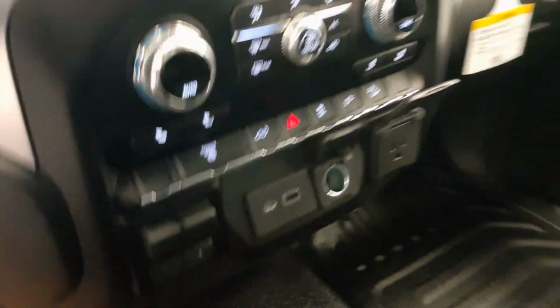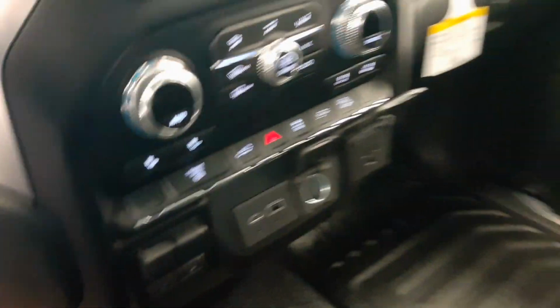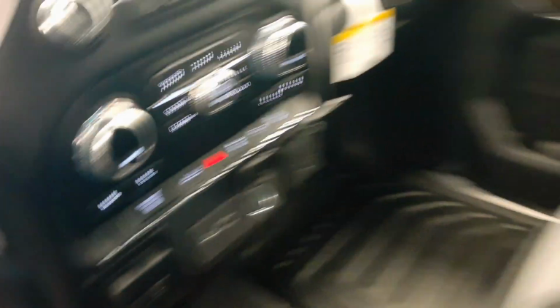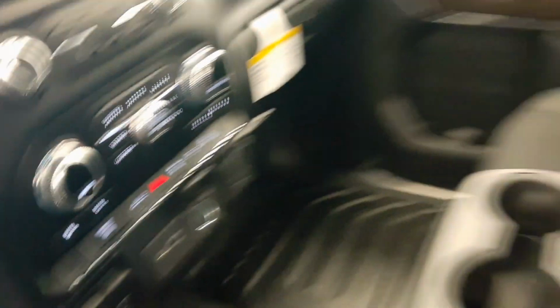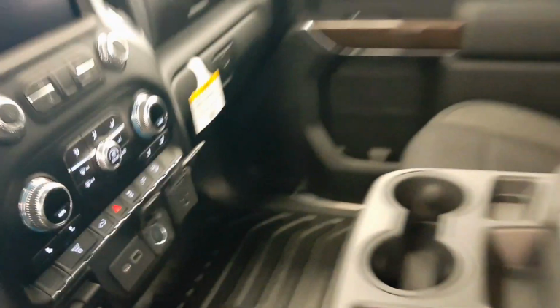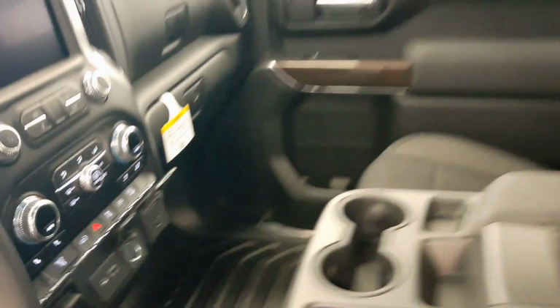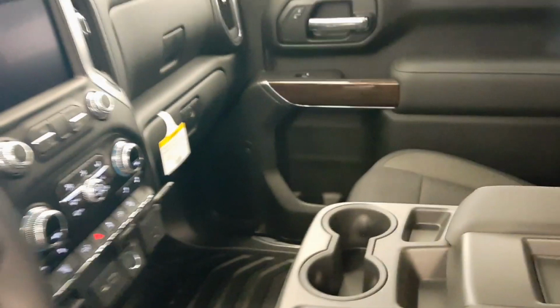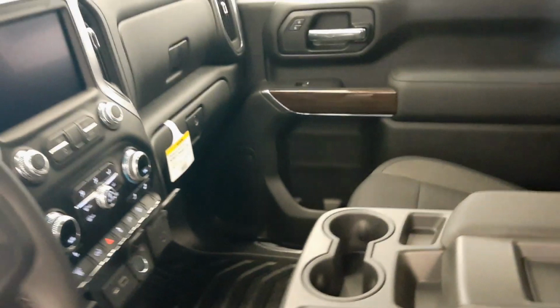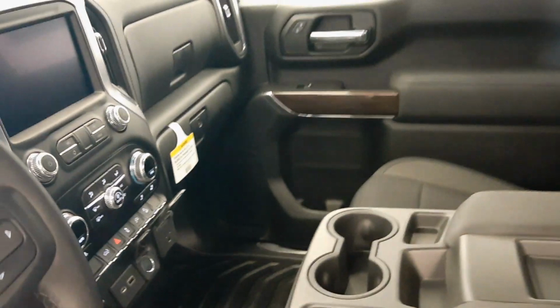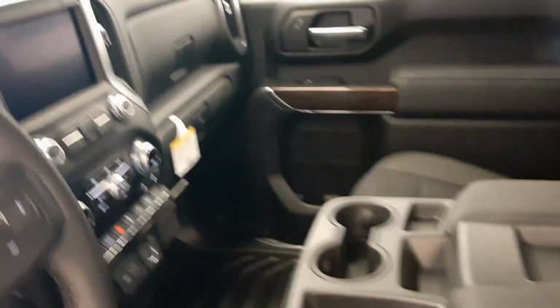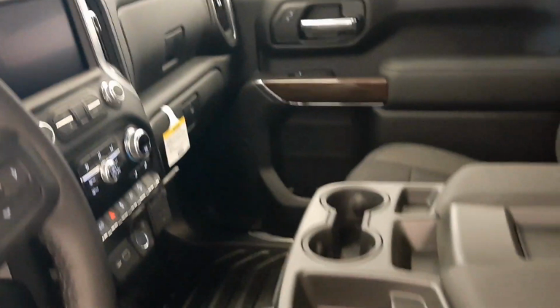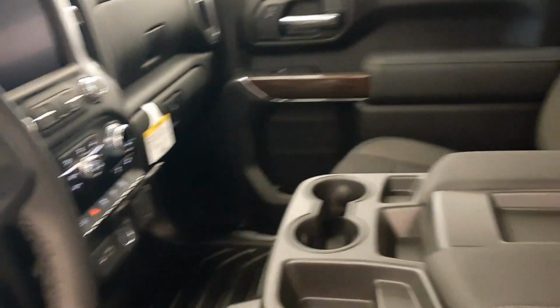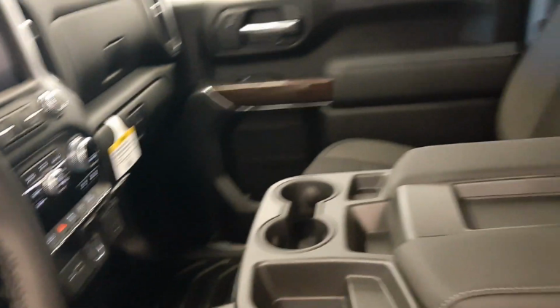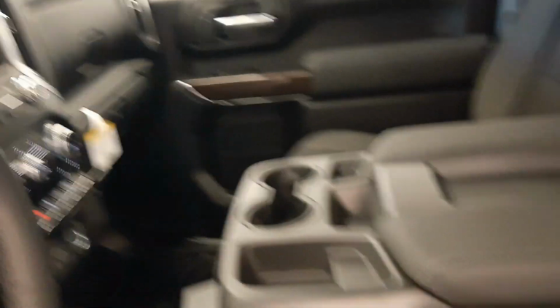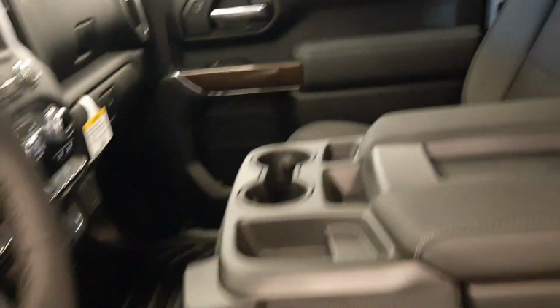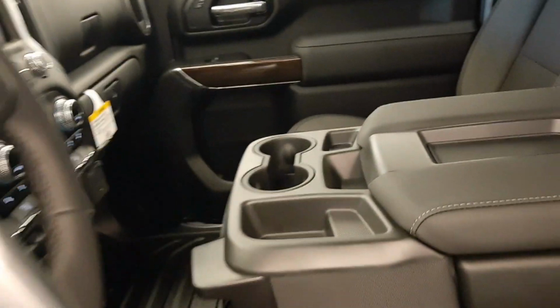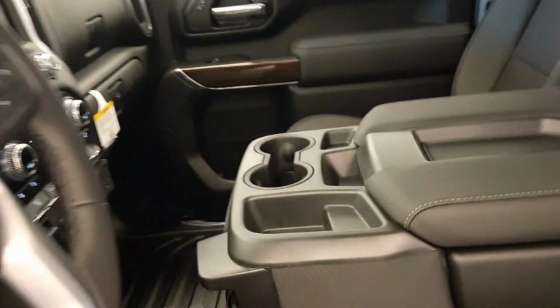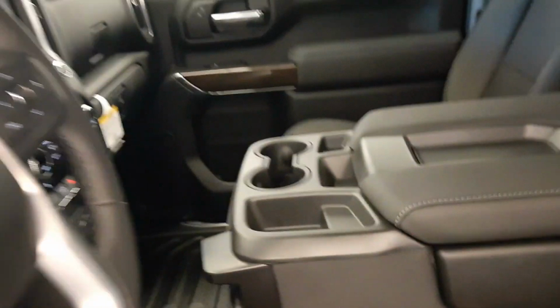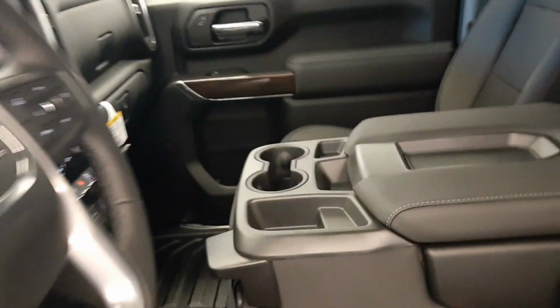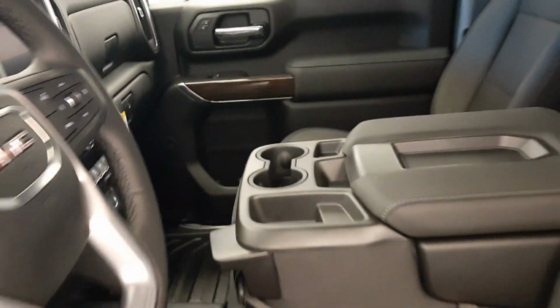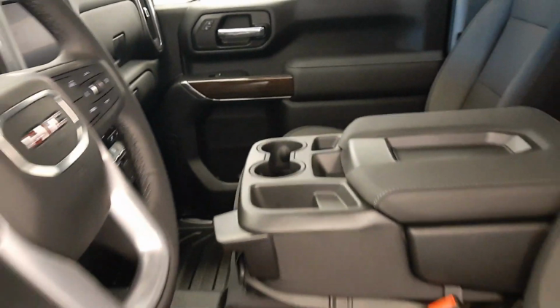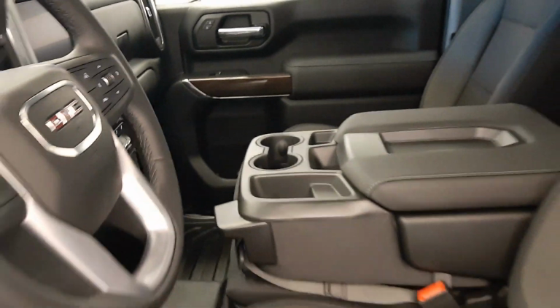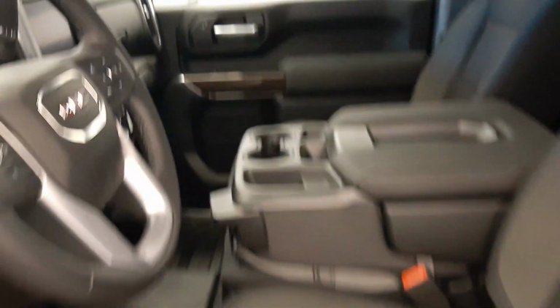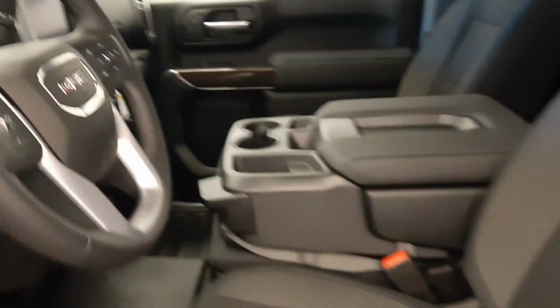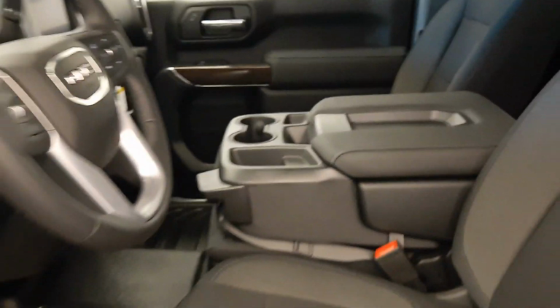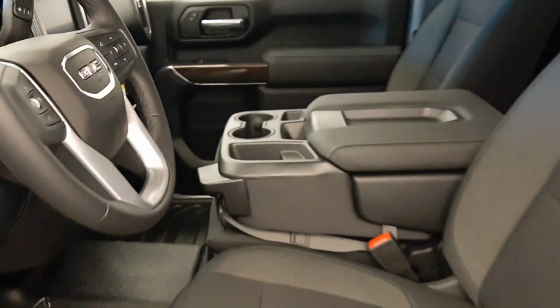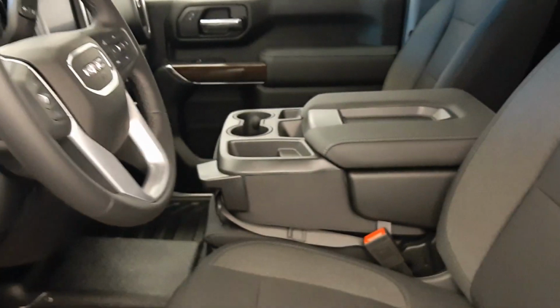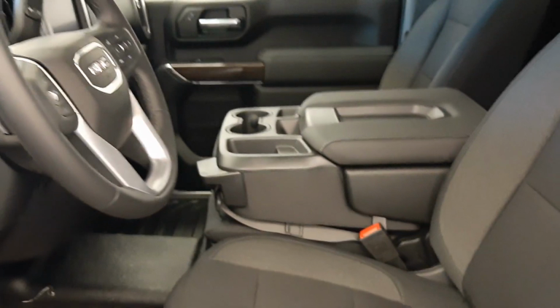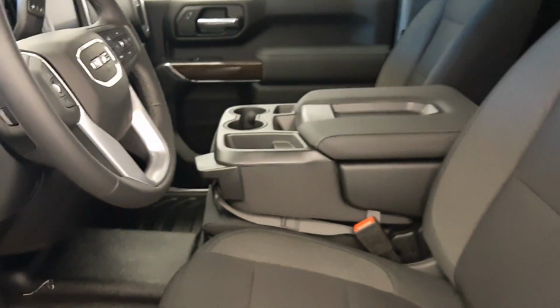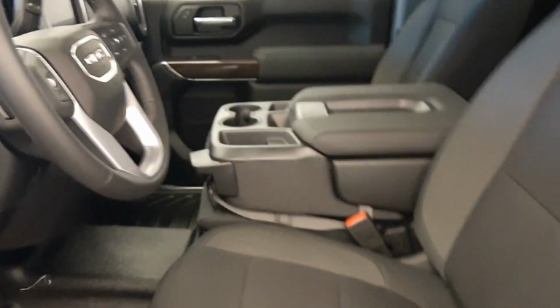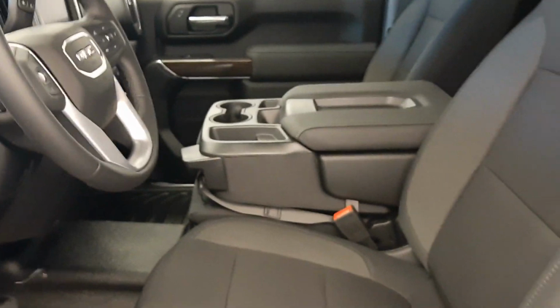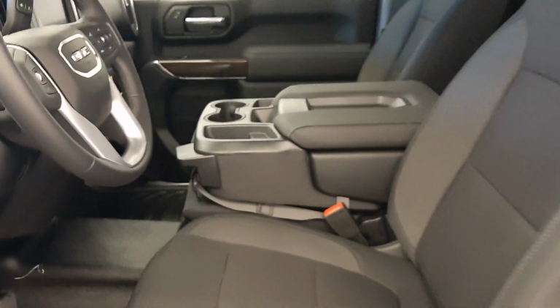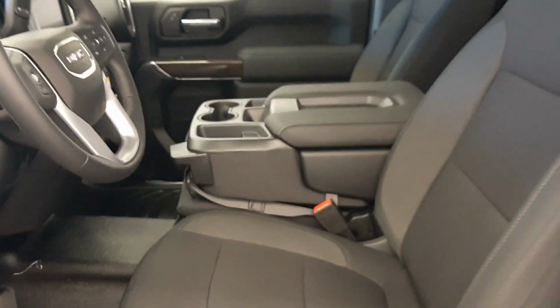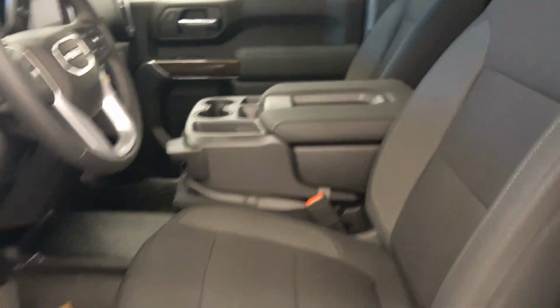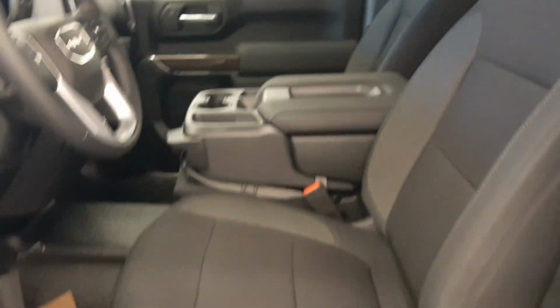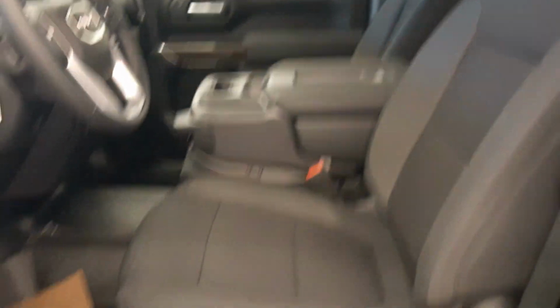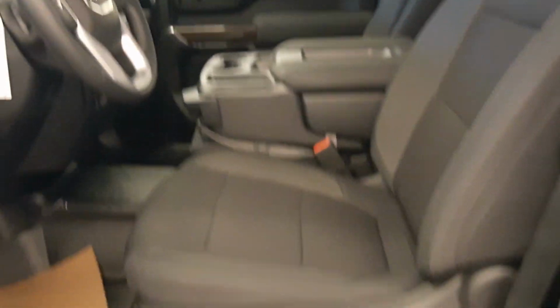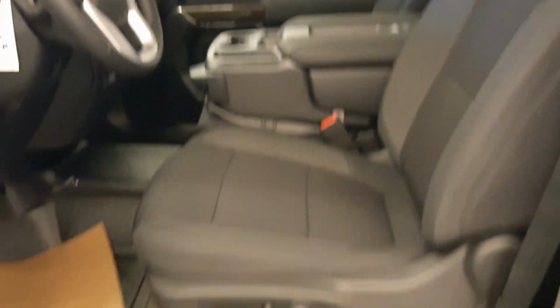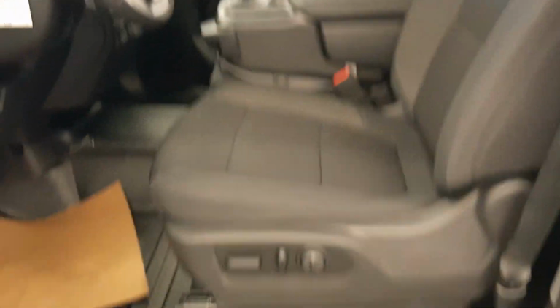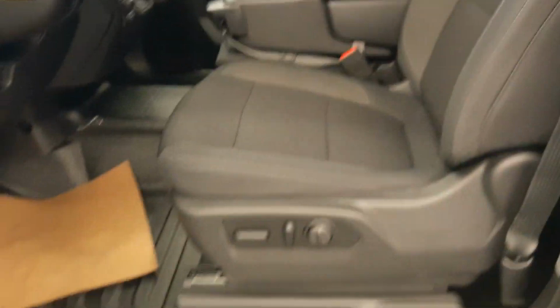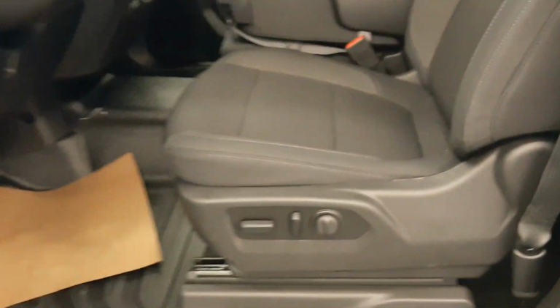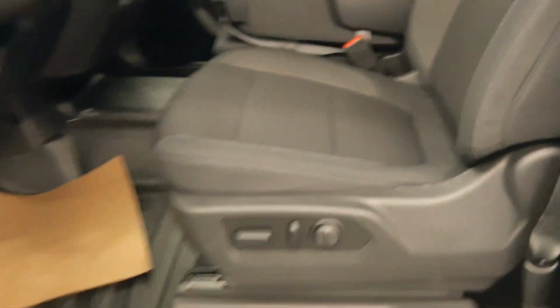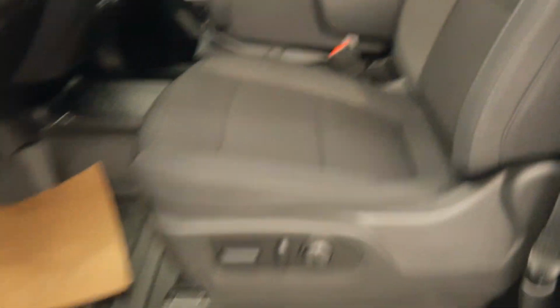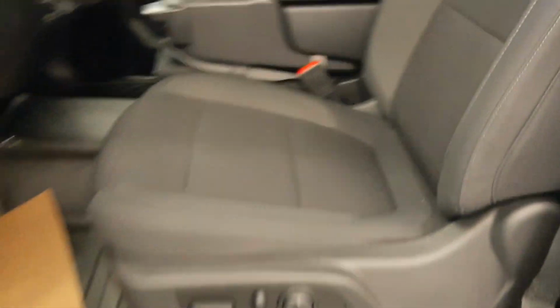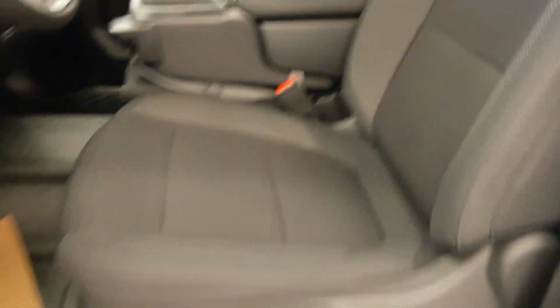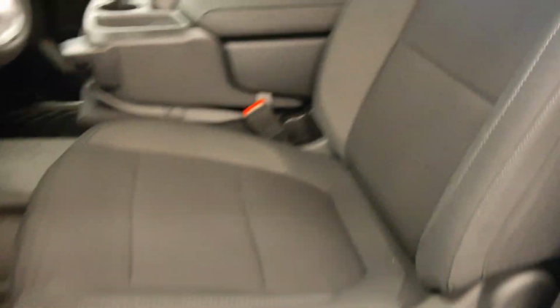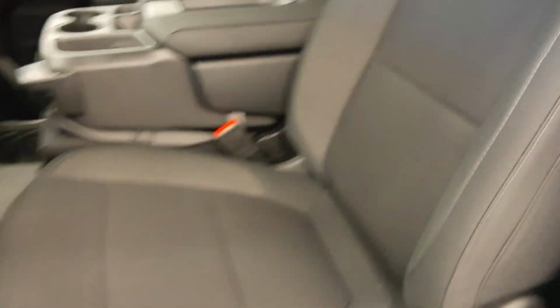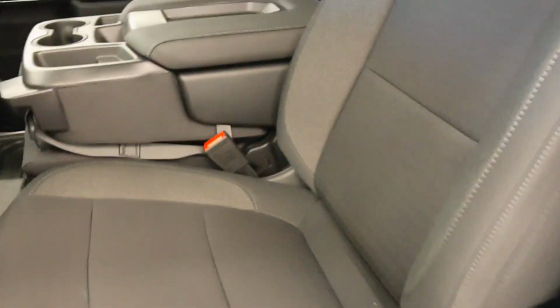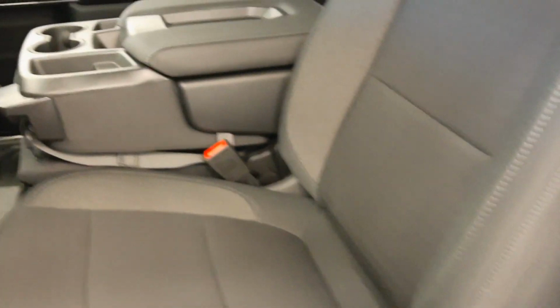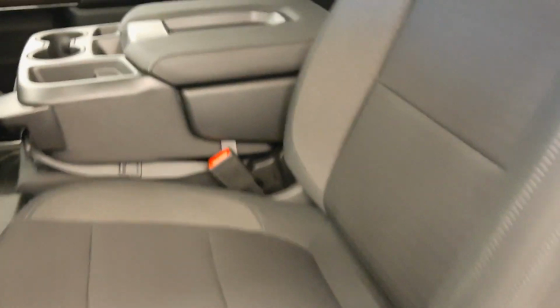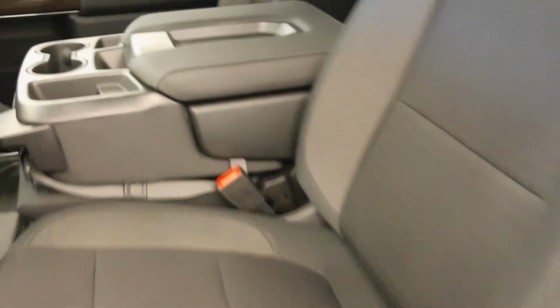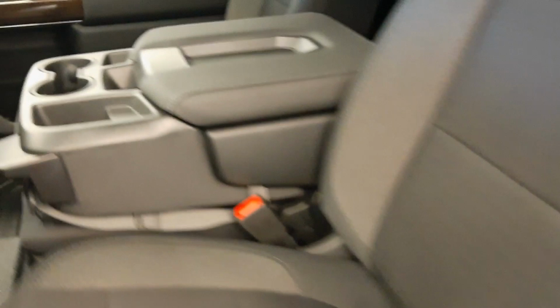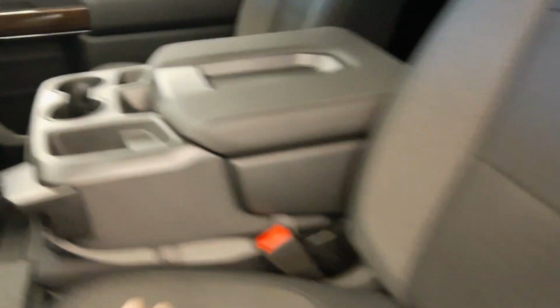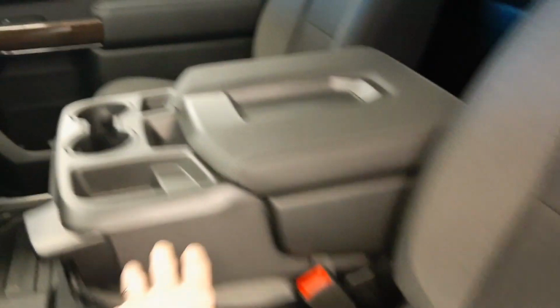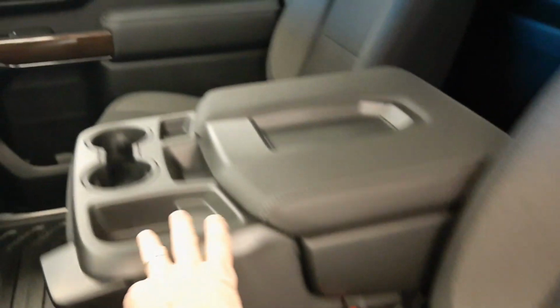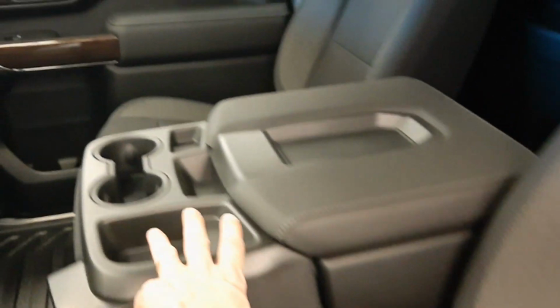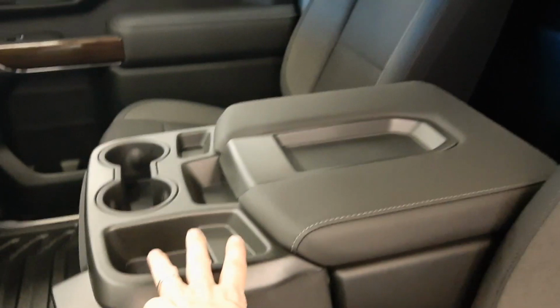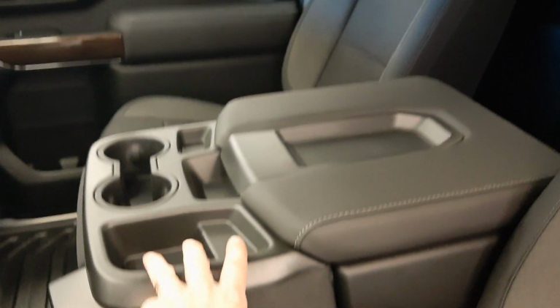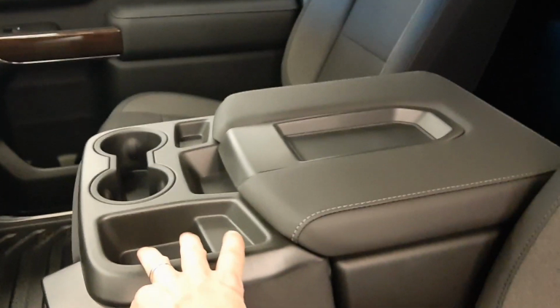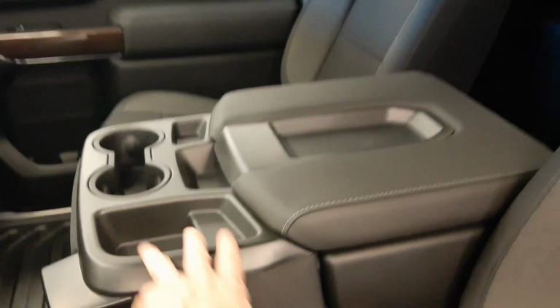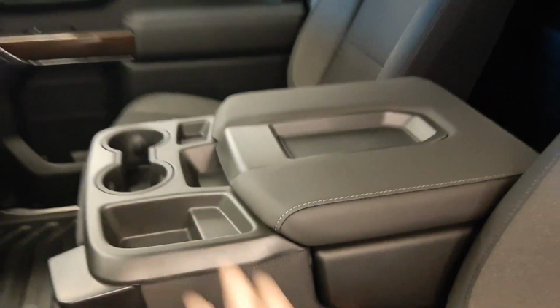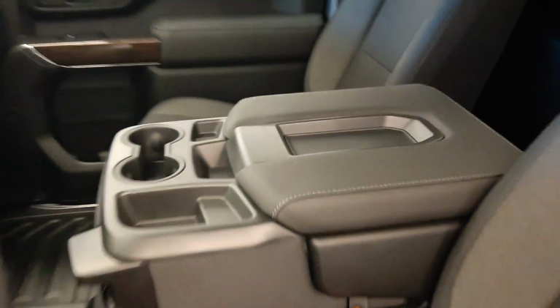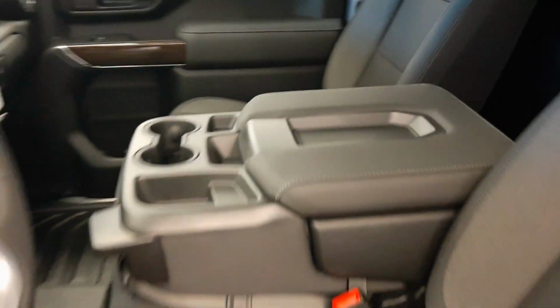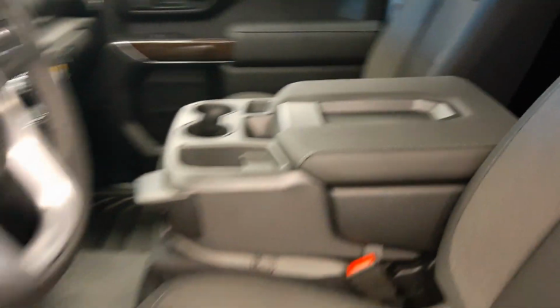This is a 40-20-40 split bench, so you have two almost-bucket seats with a real nice middle console.